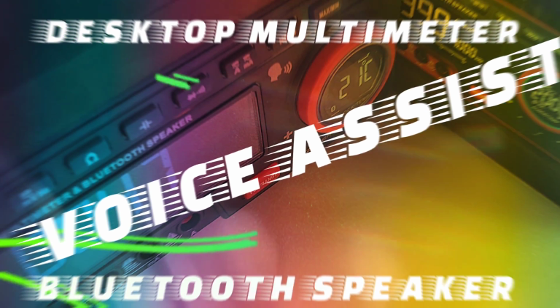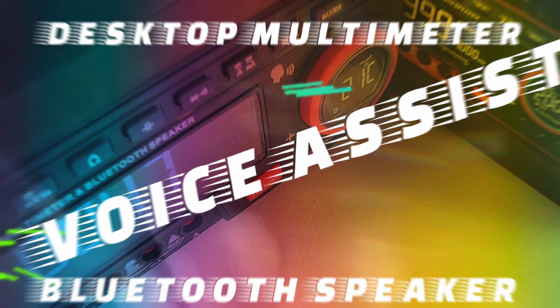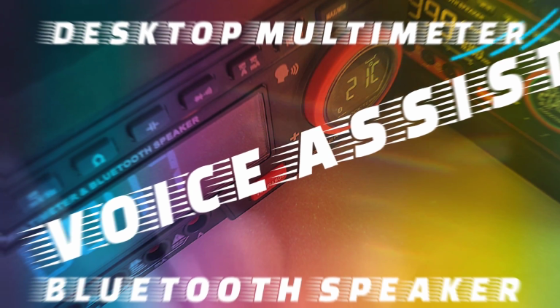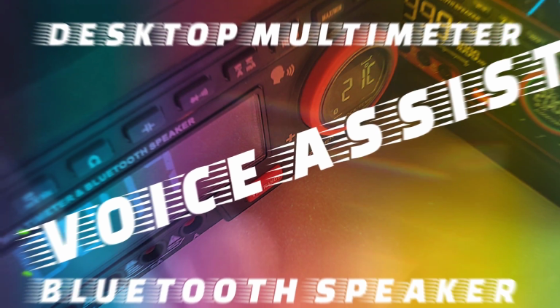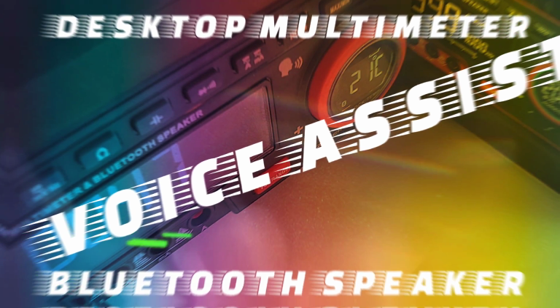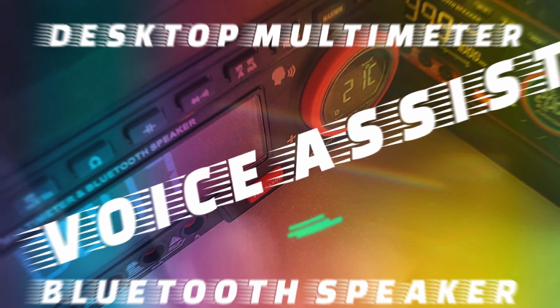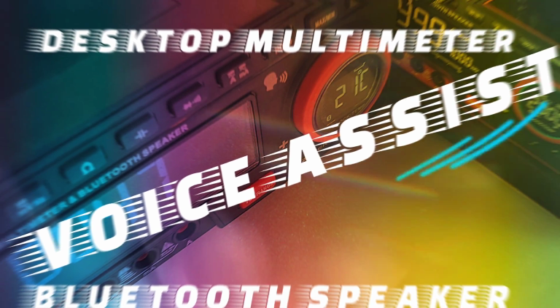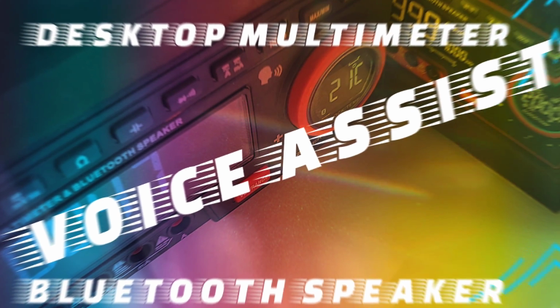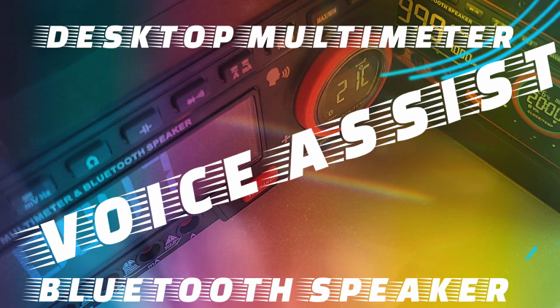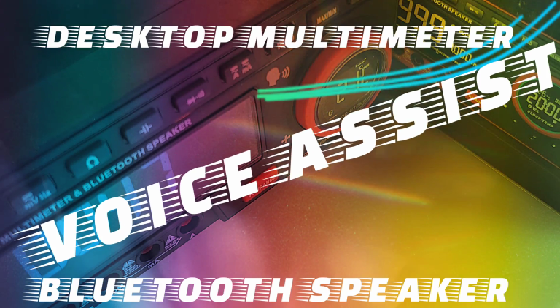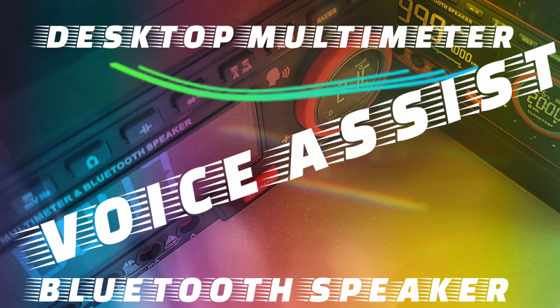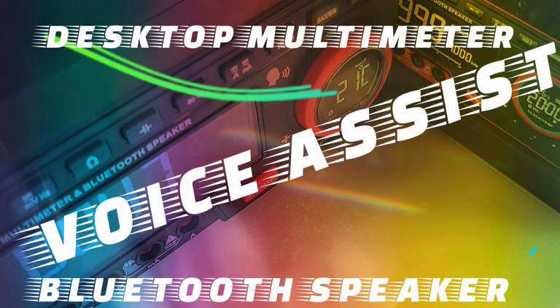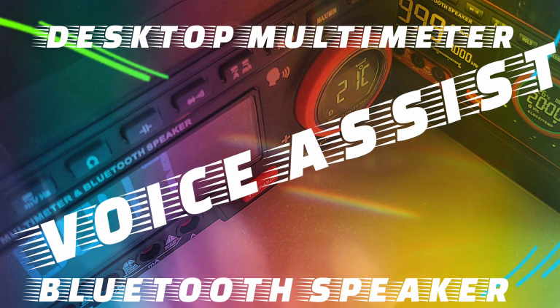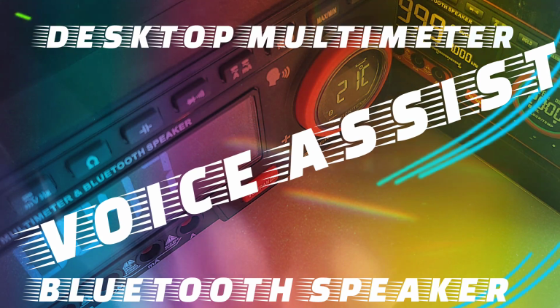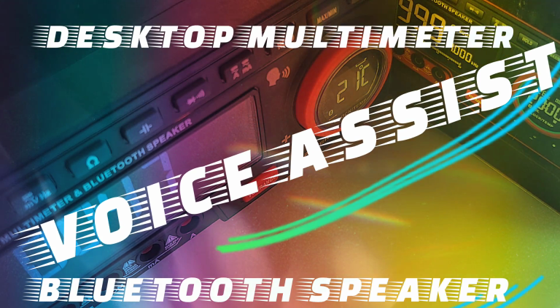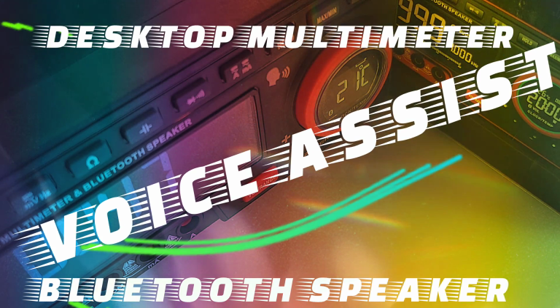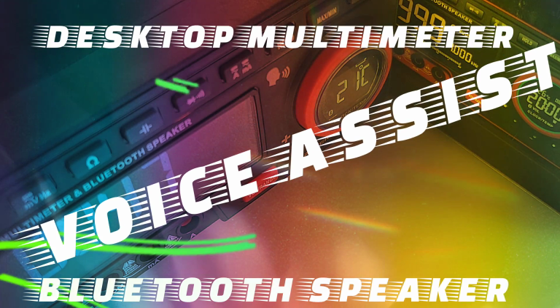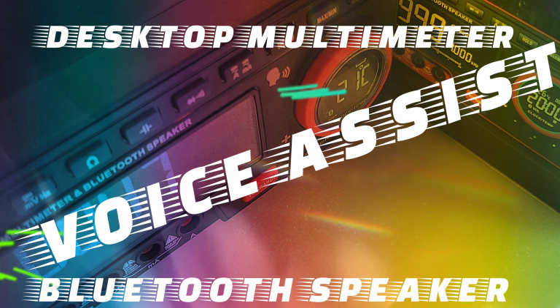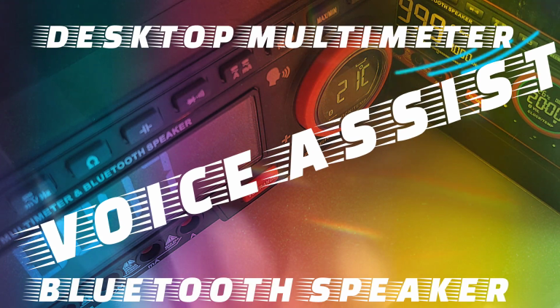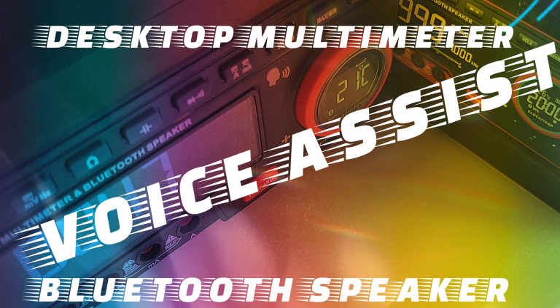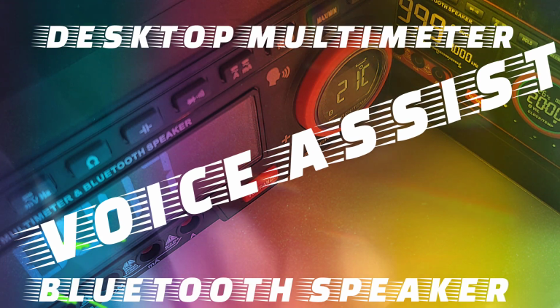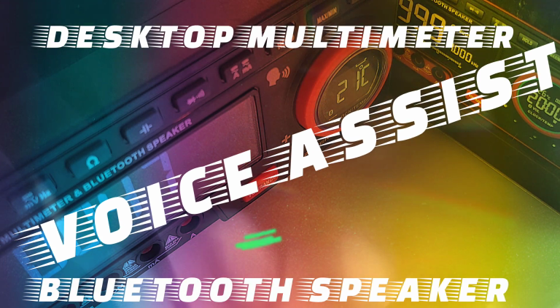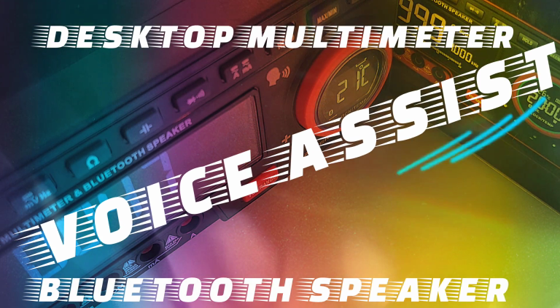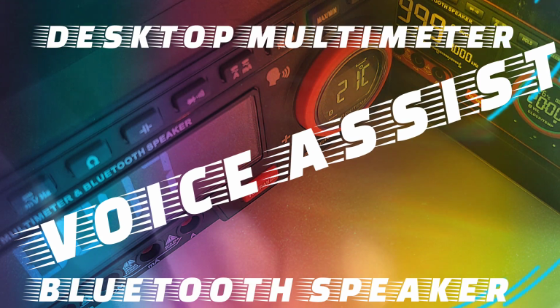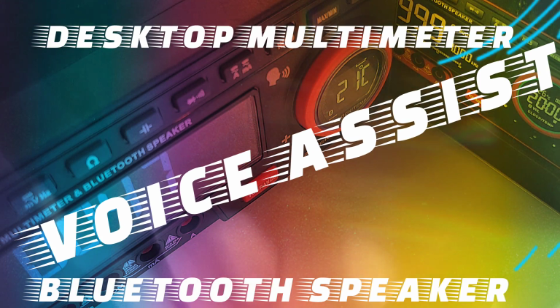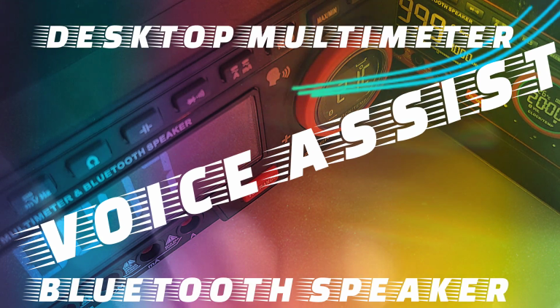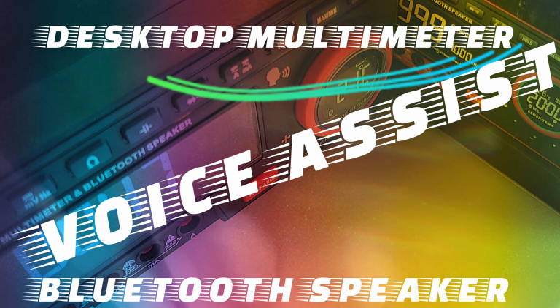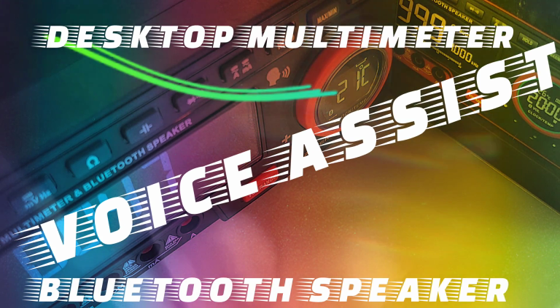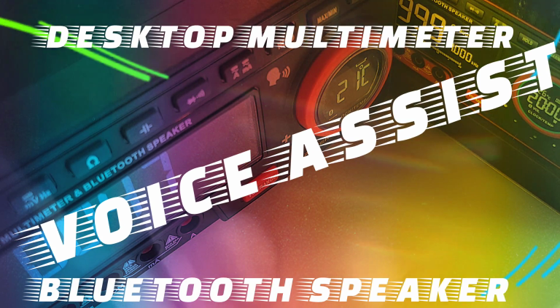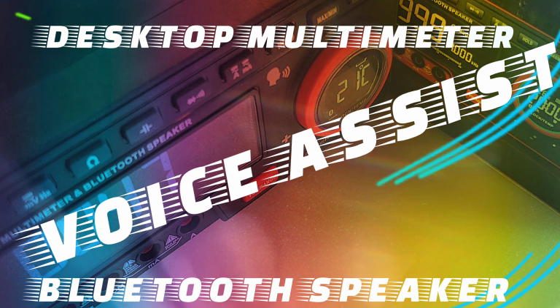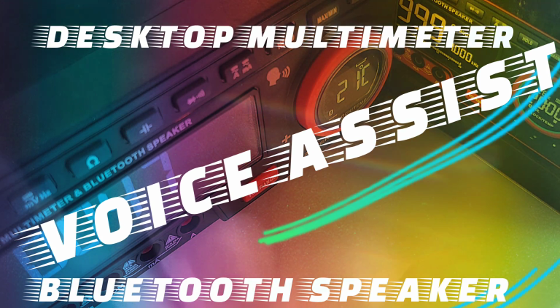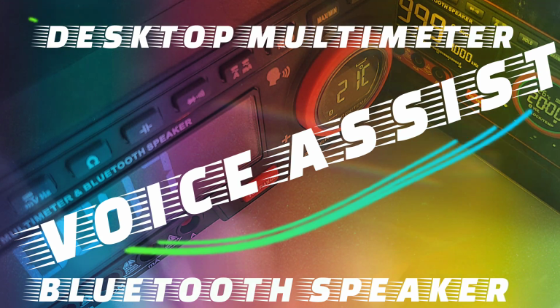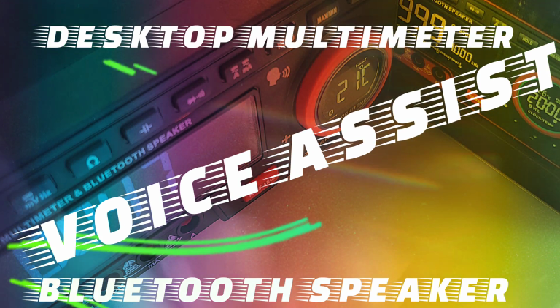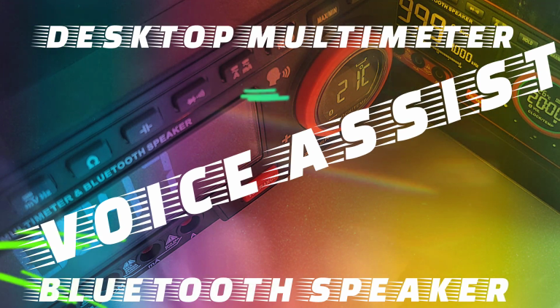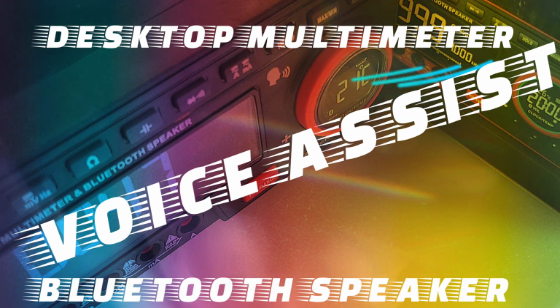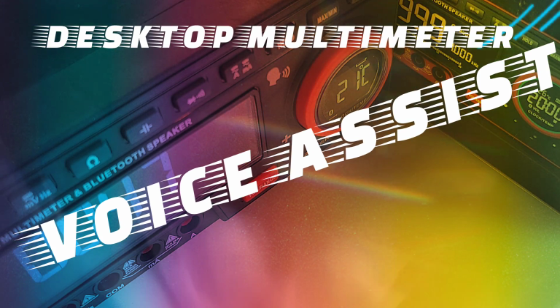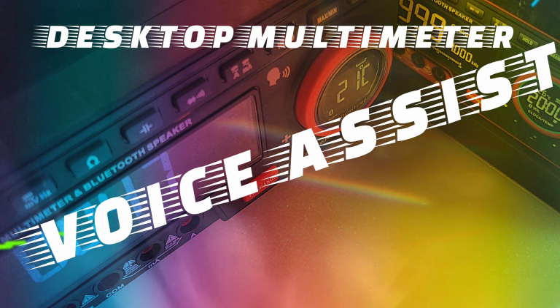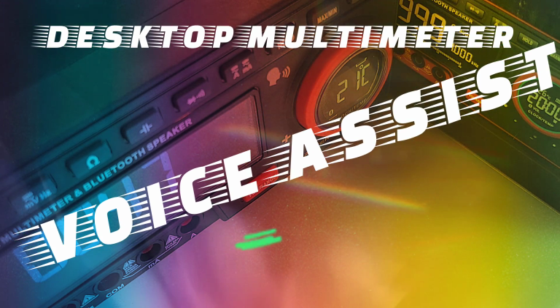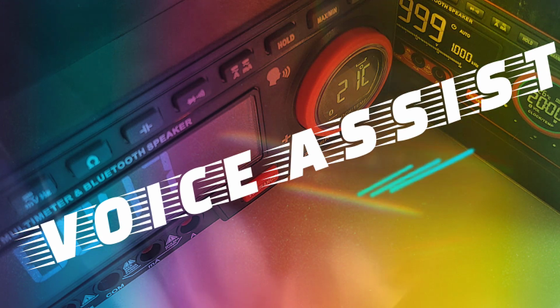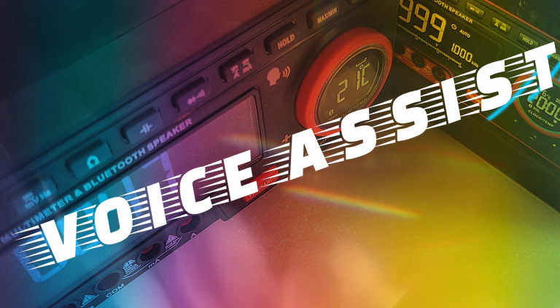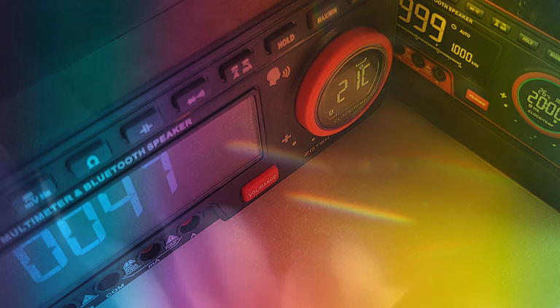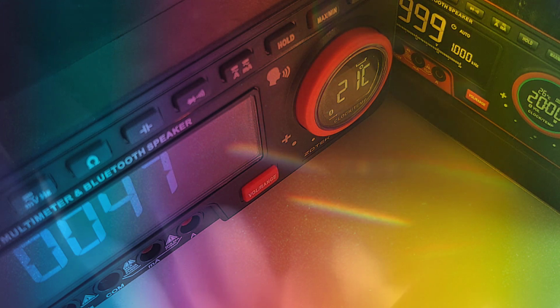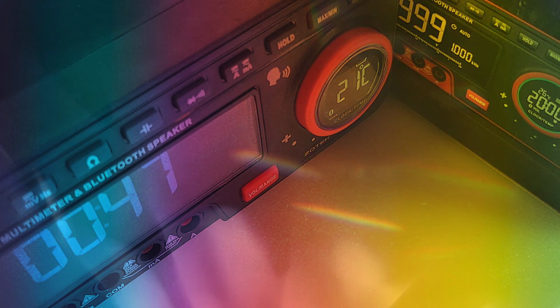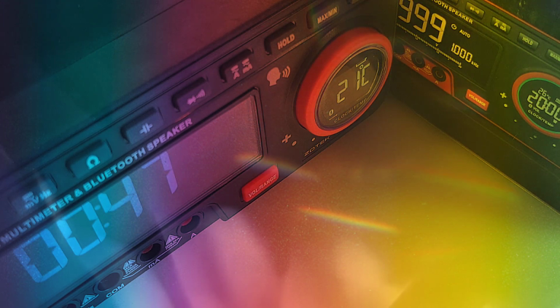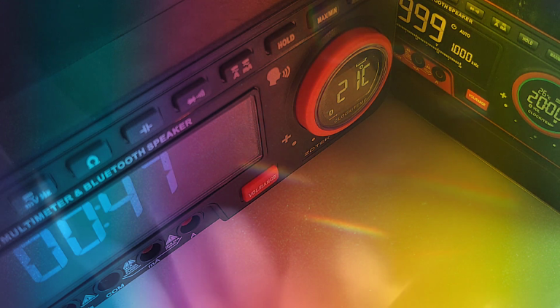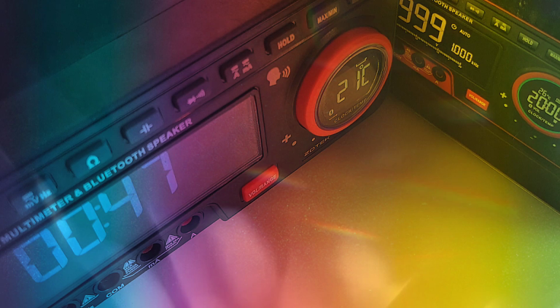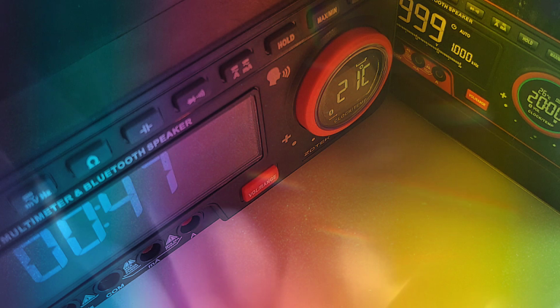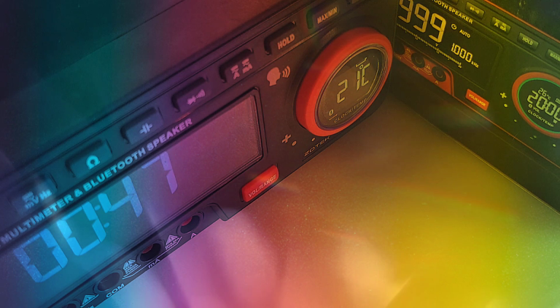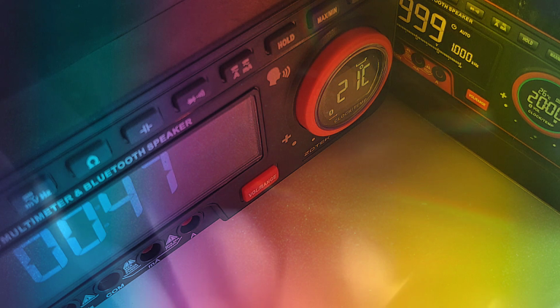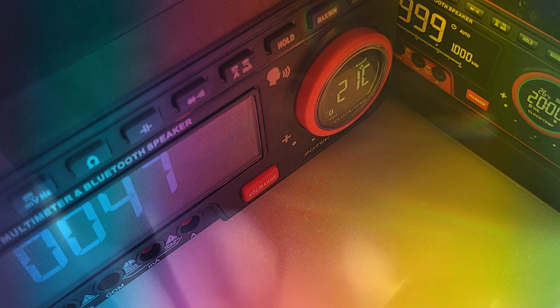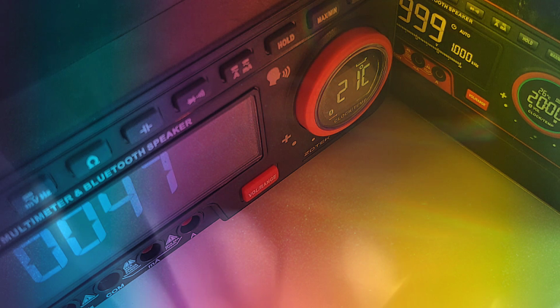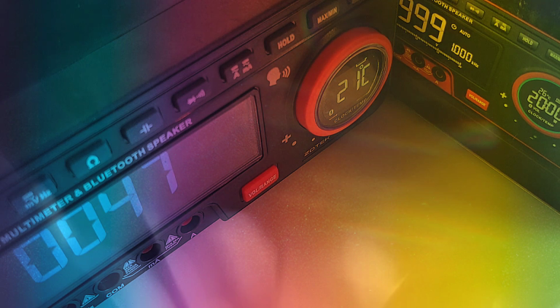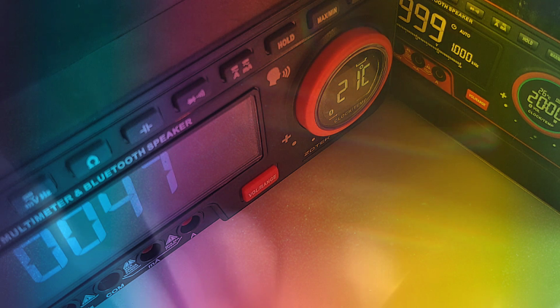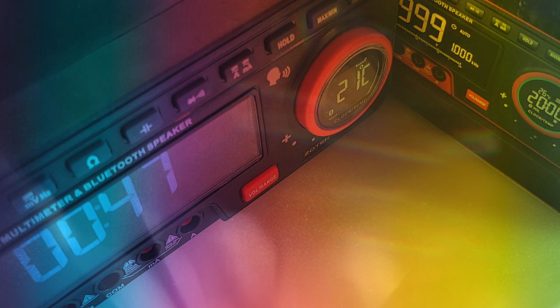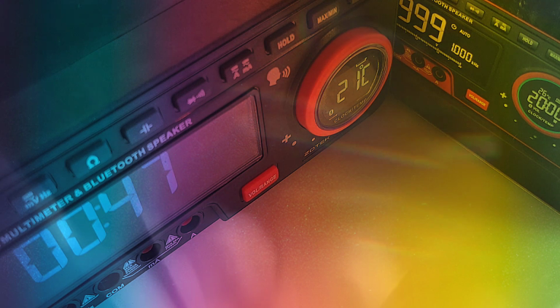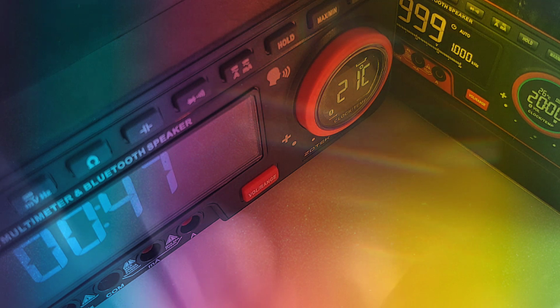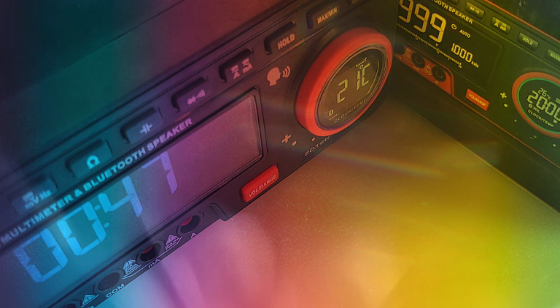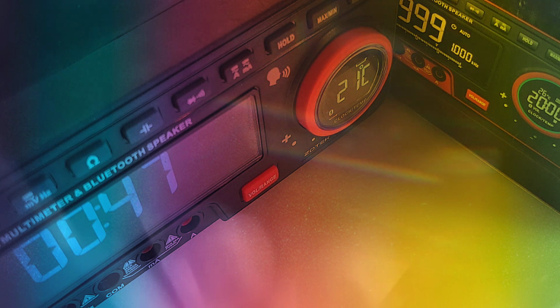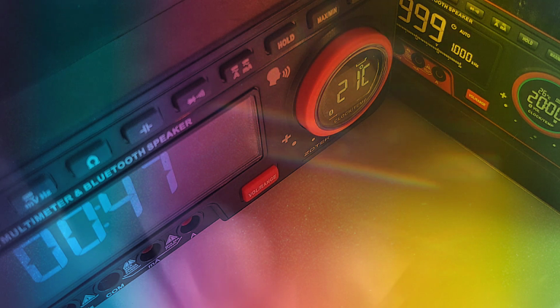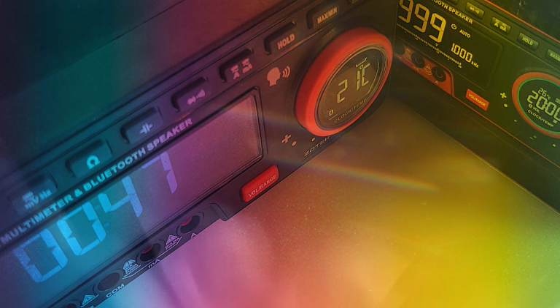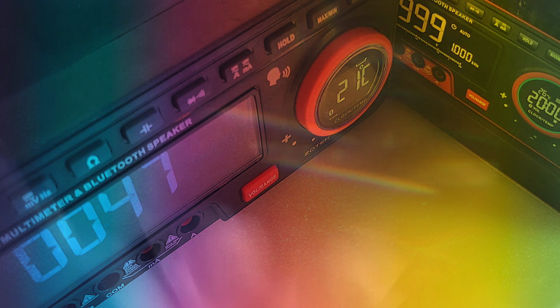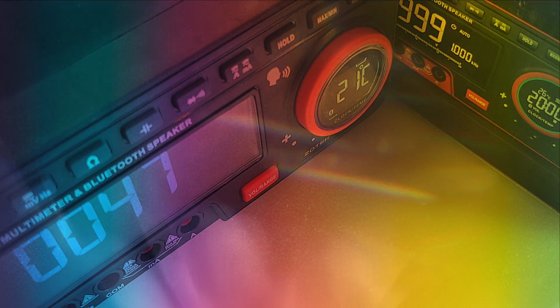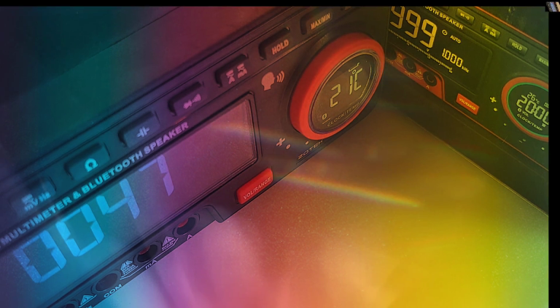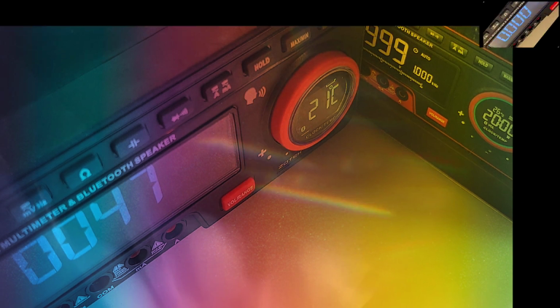Digital multimeter, Bluetooth speaker, voice command. This meter does it all.